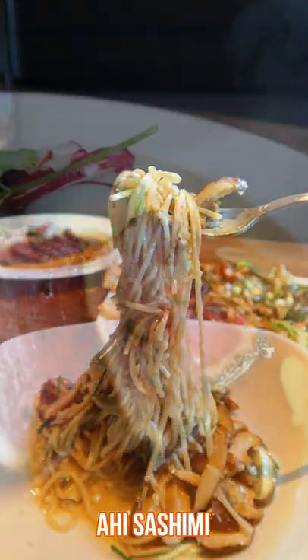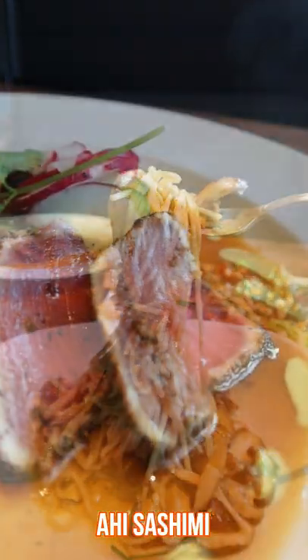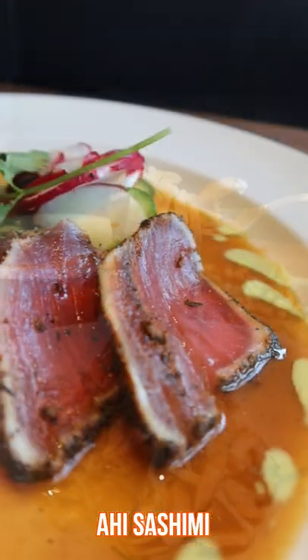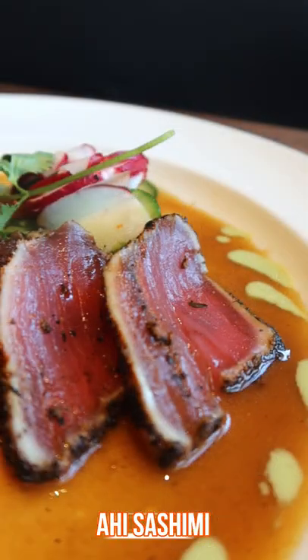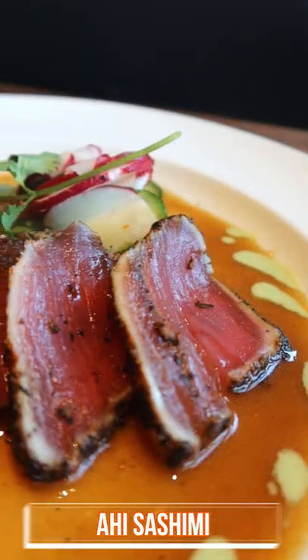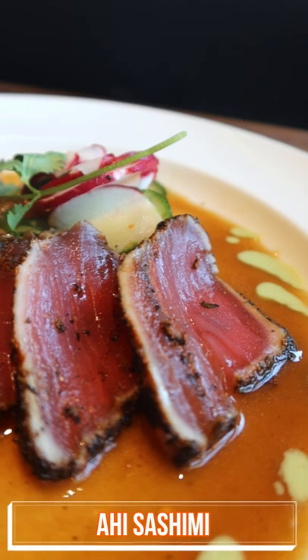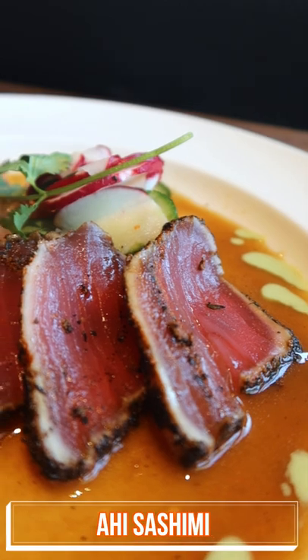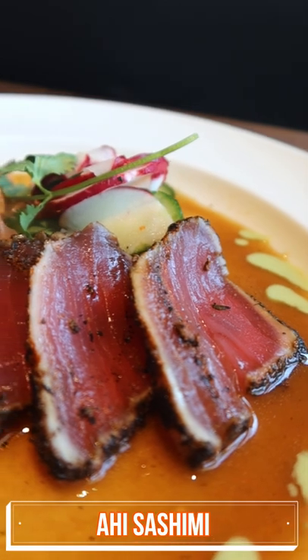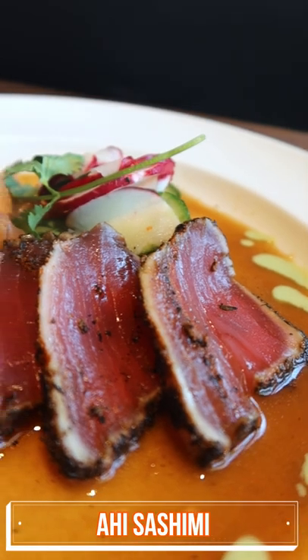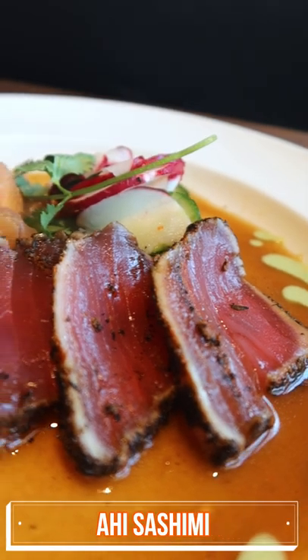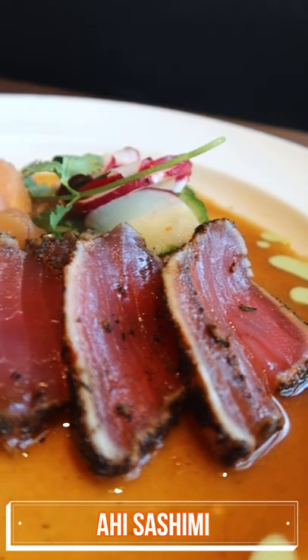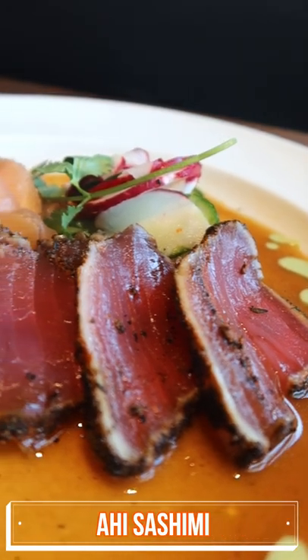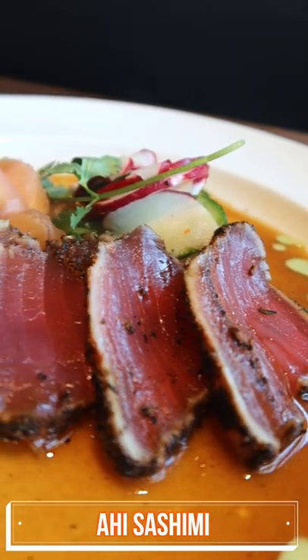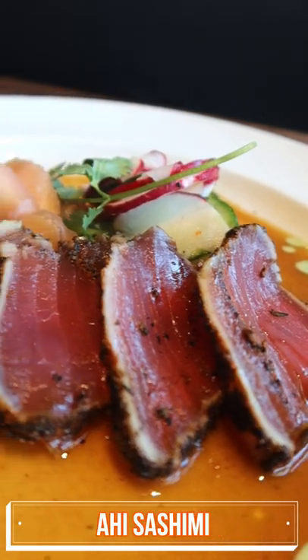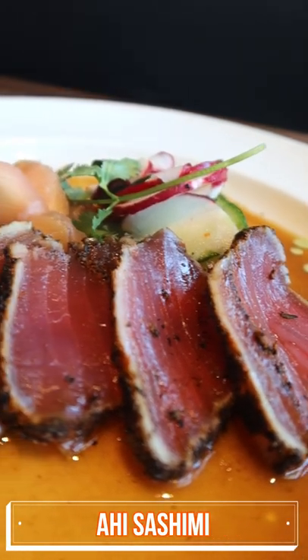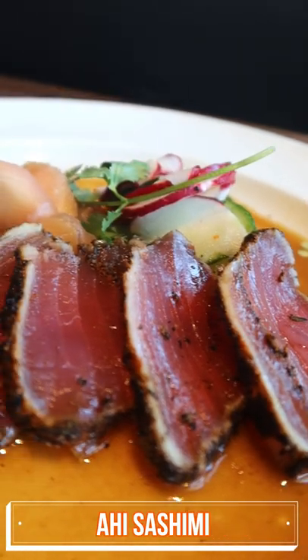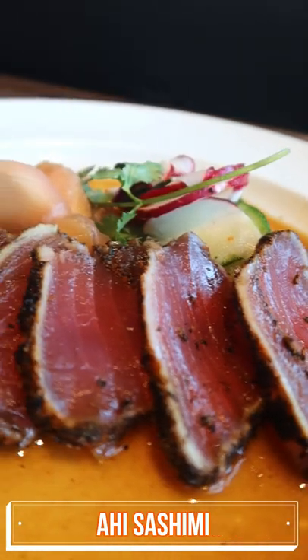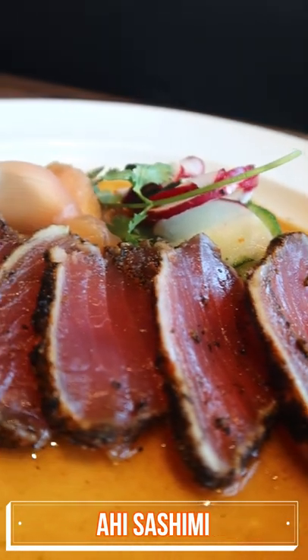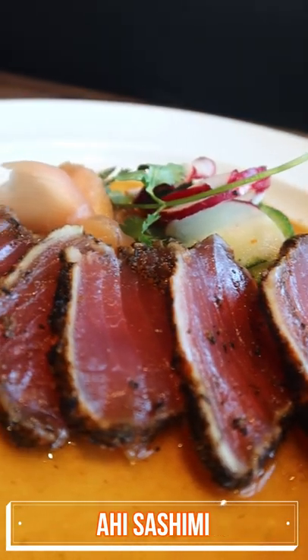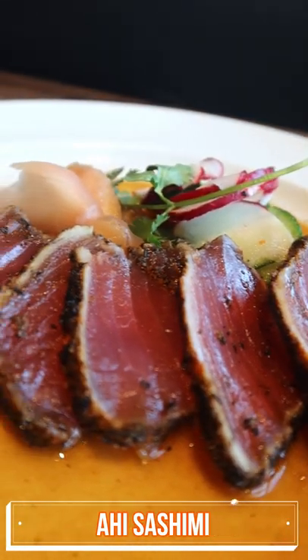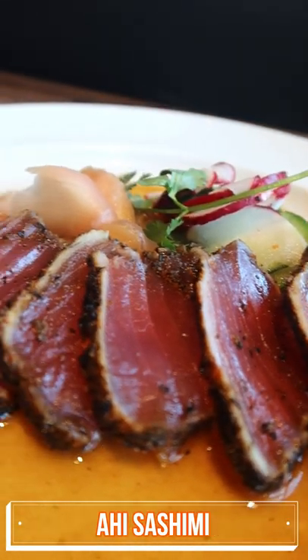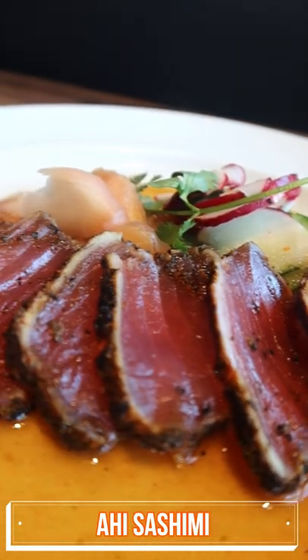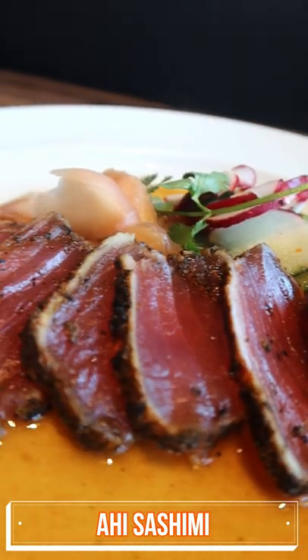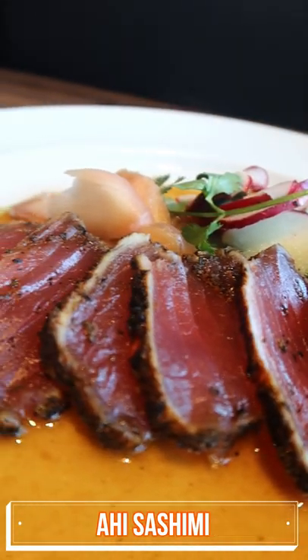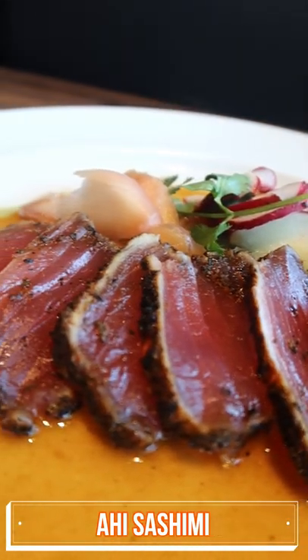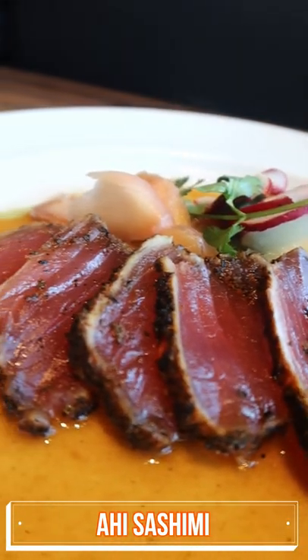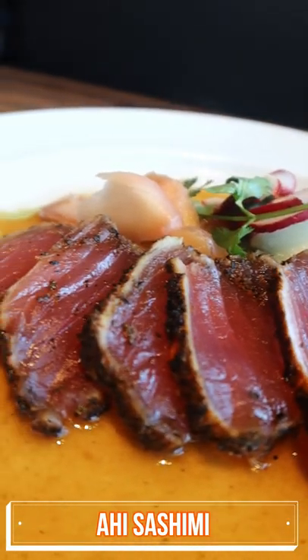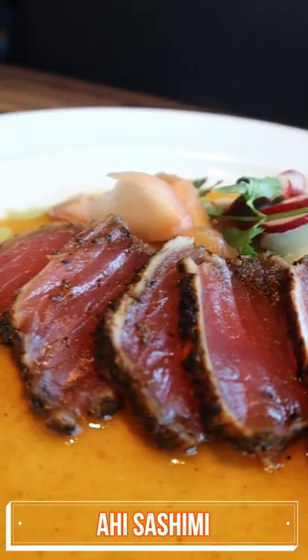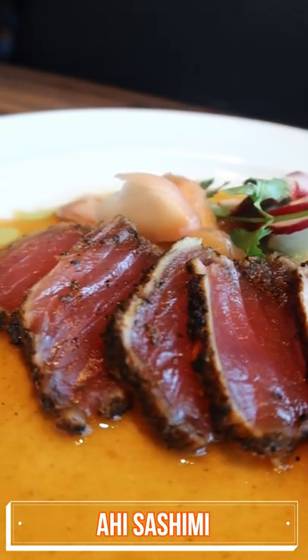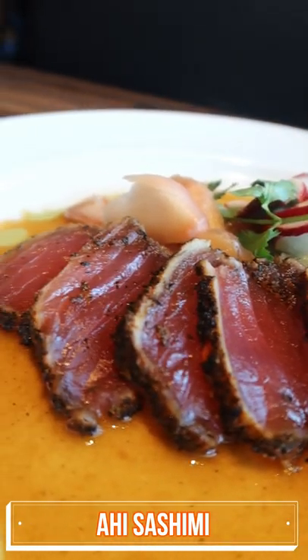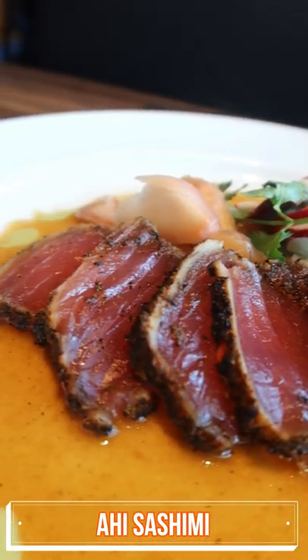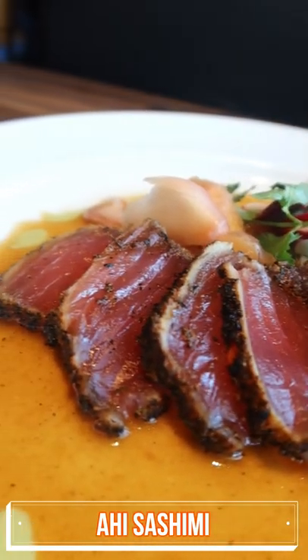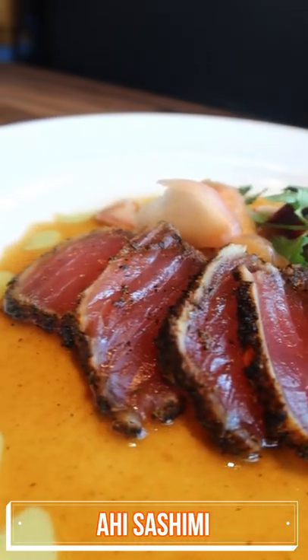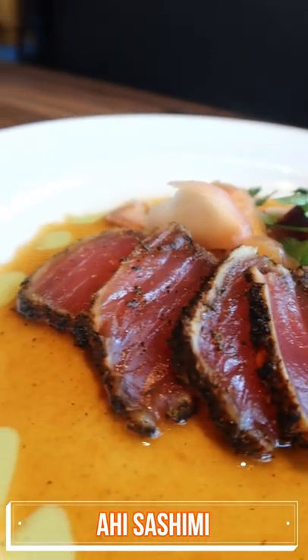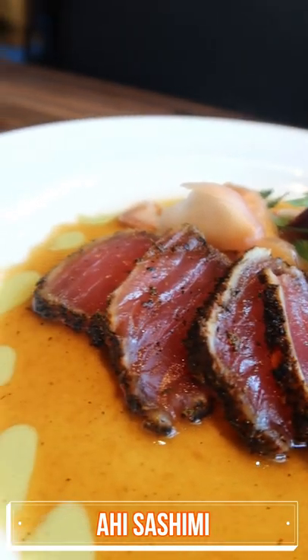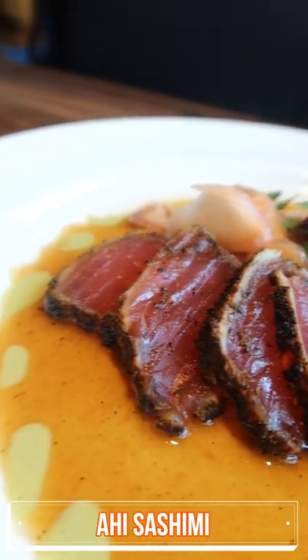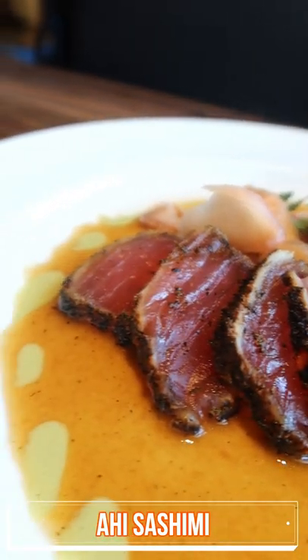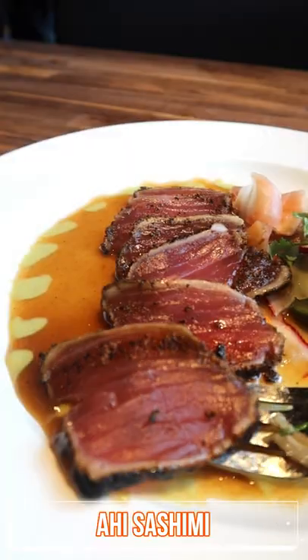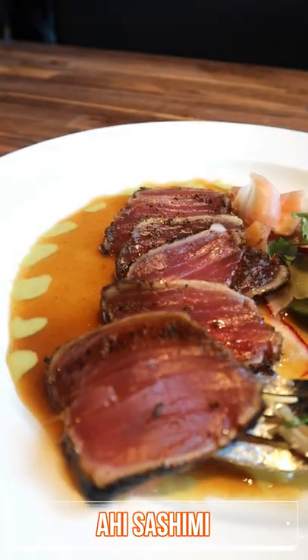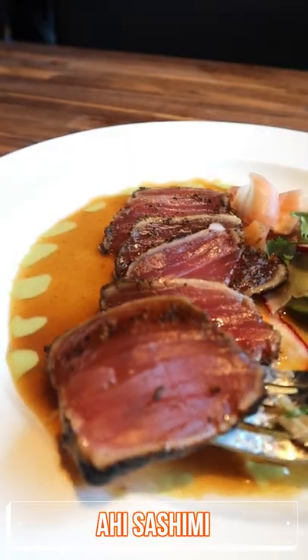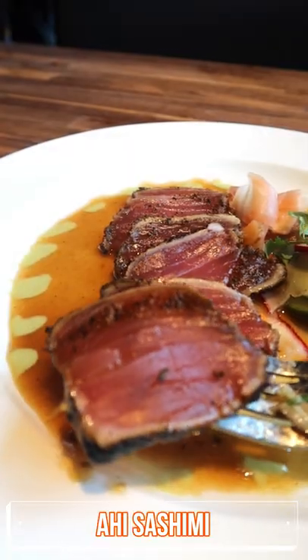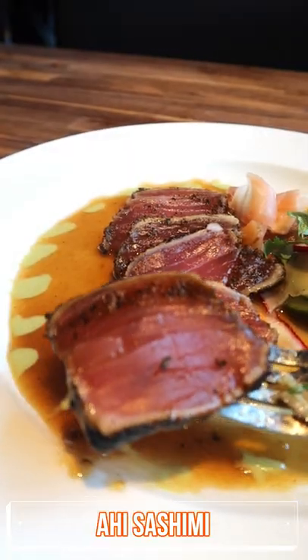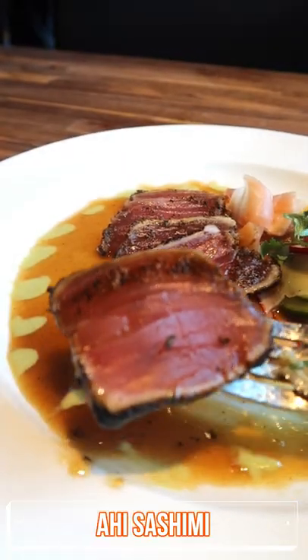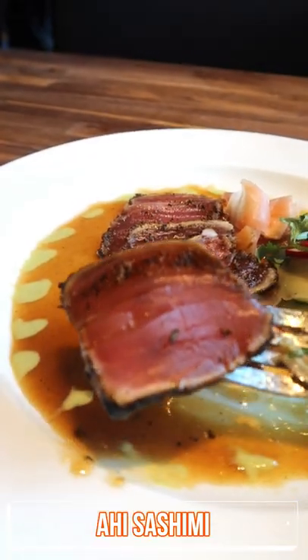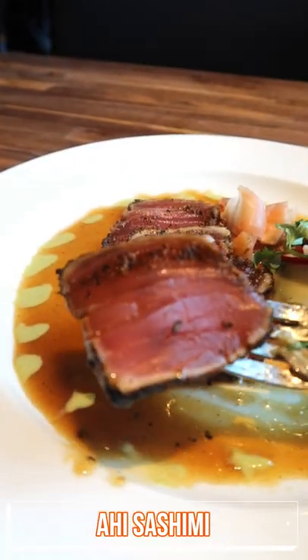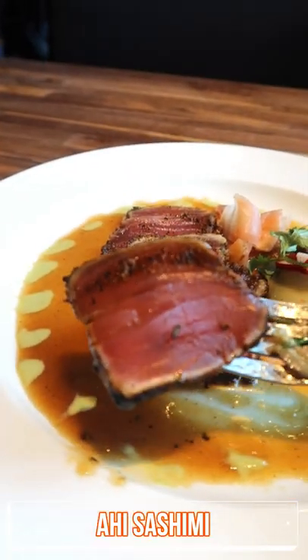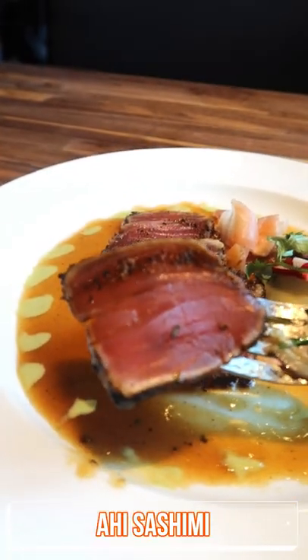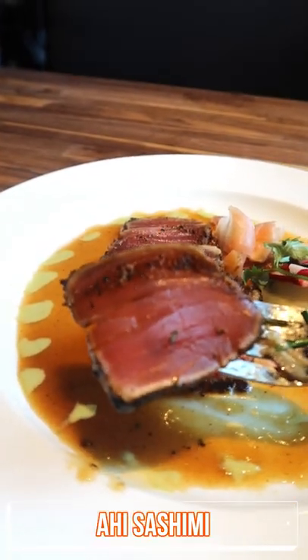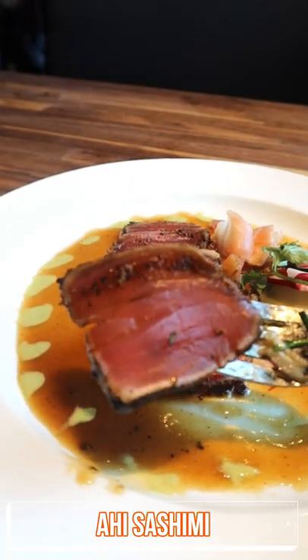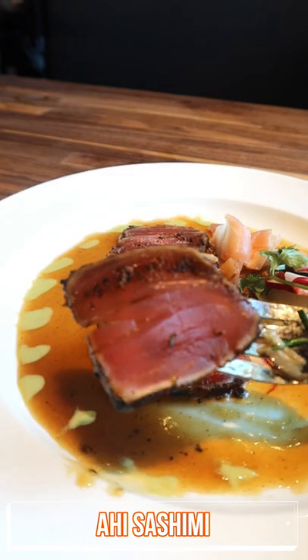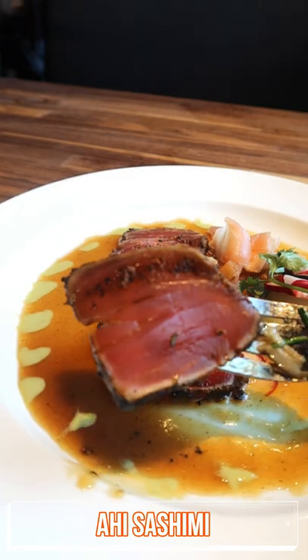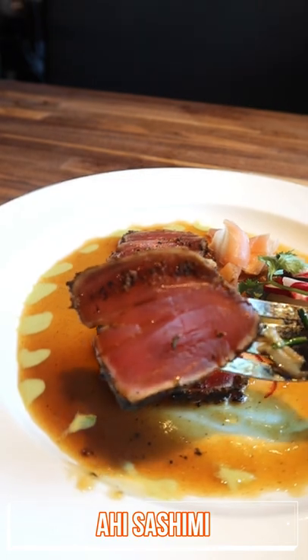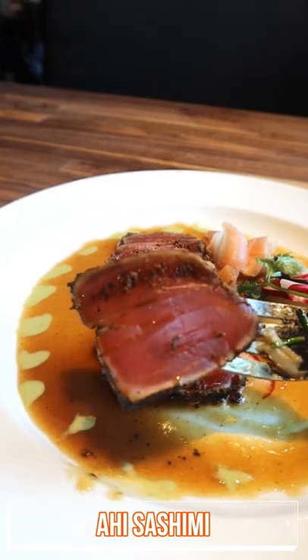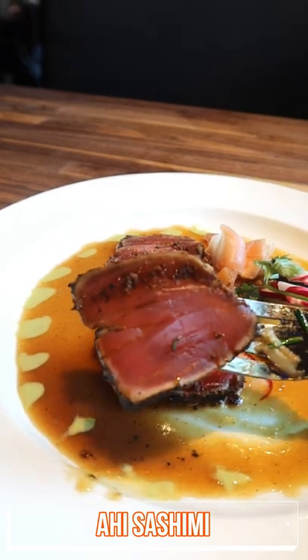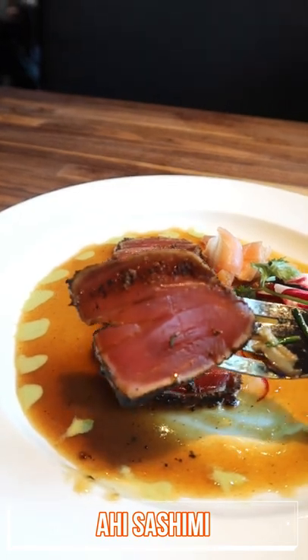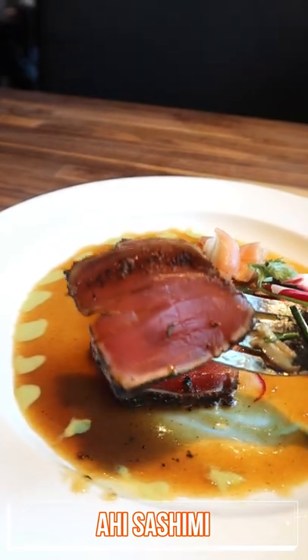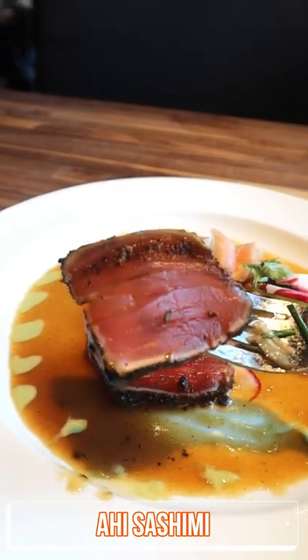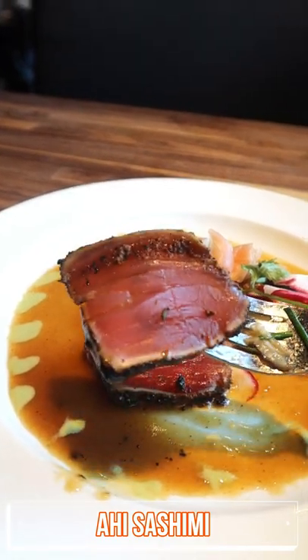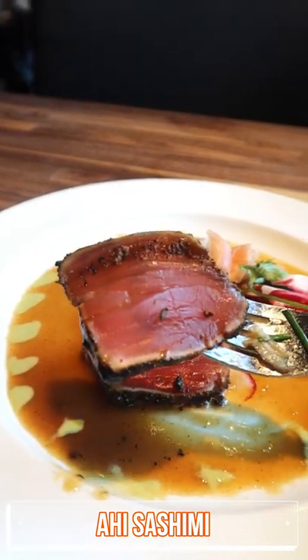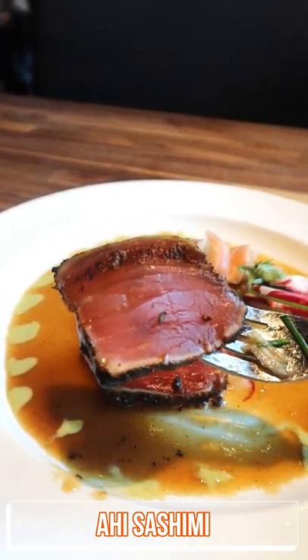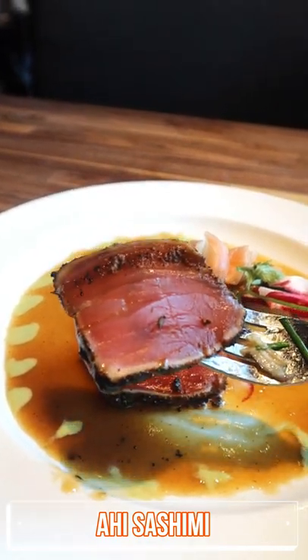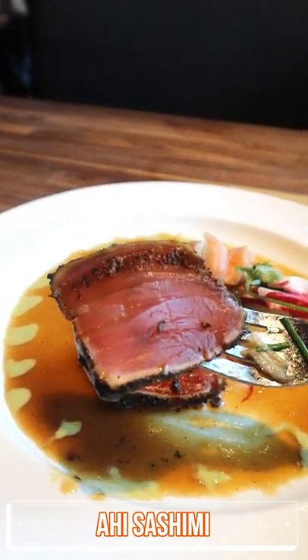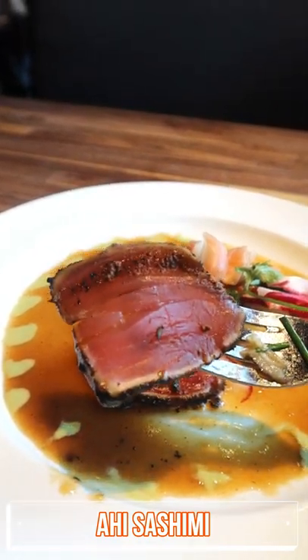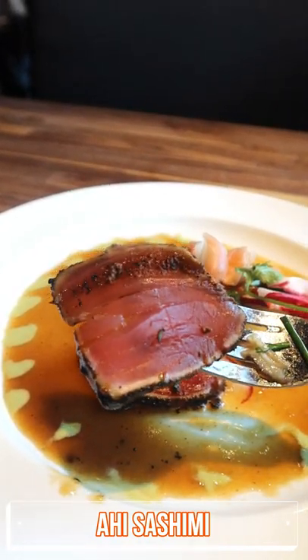Next is ahi sashimi served with soy vinaigrette. This comes with six pieces of rare ahi tuna and it's perfect if you want something light.